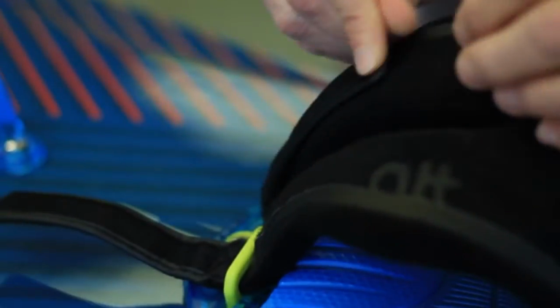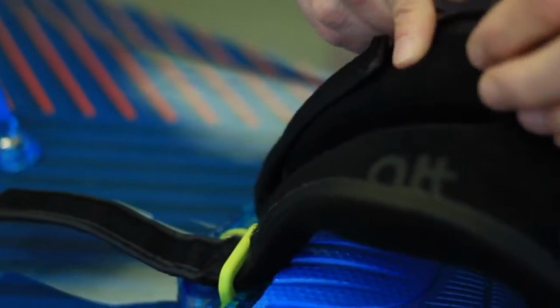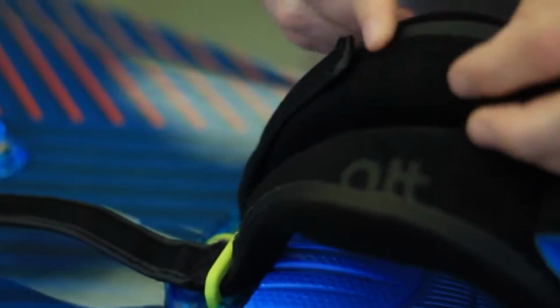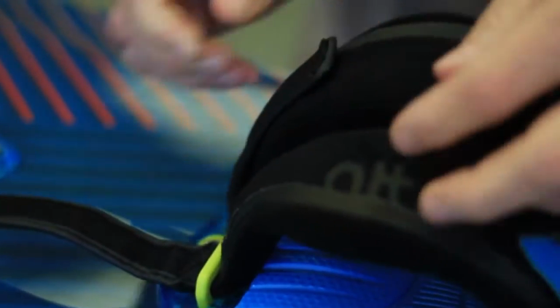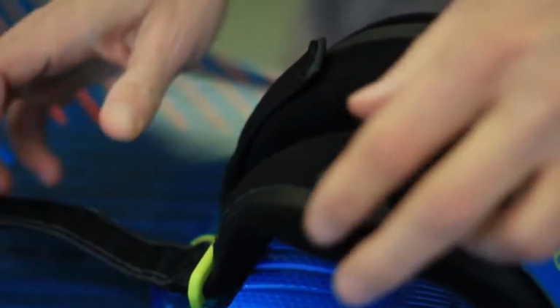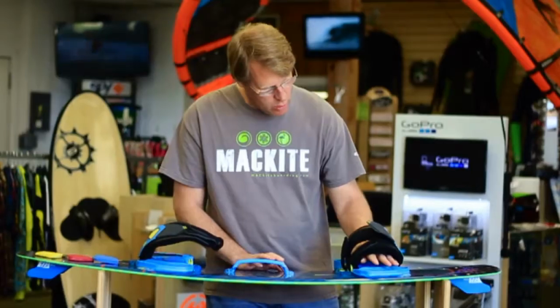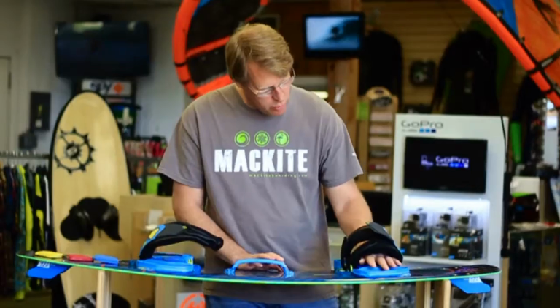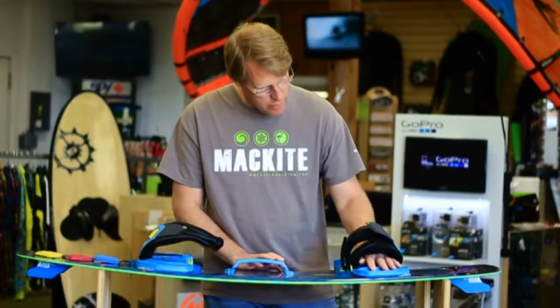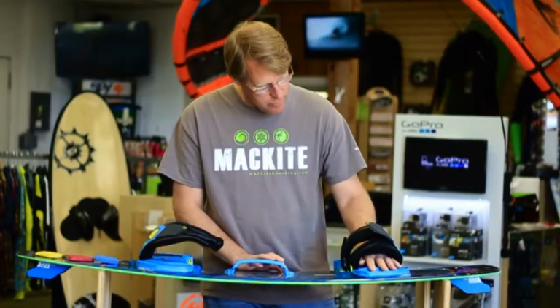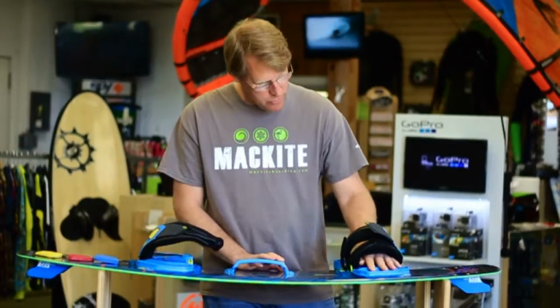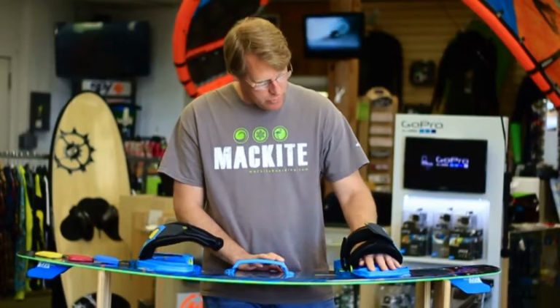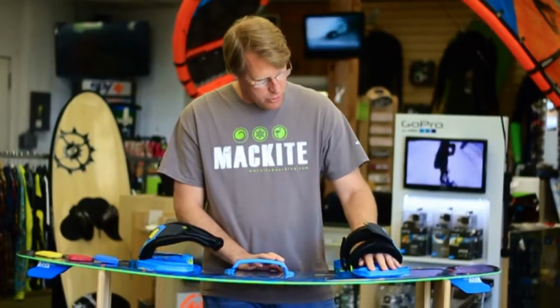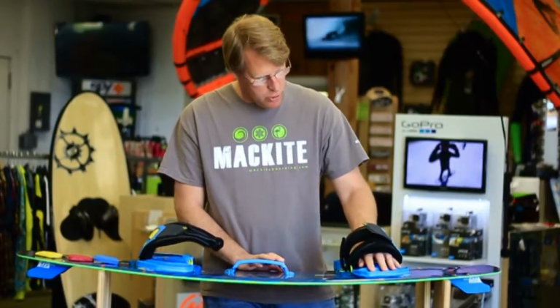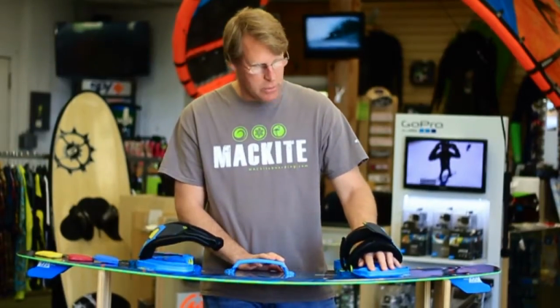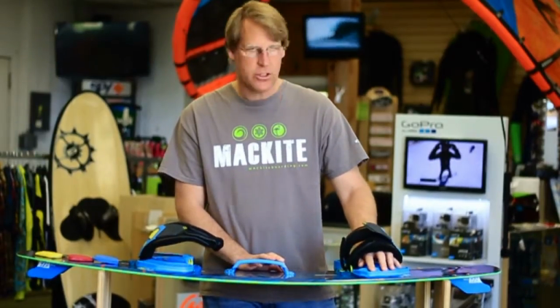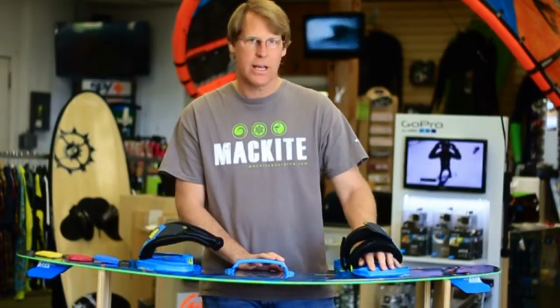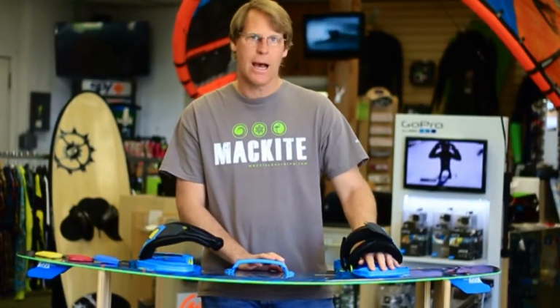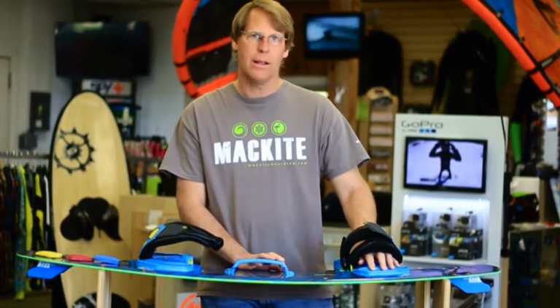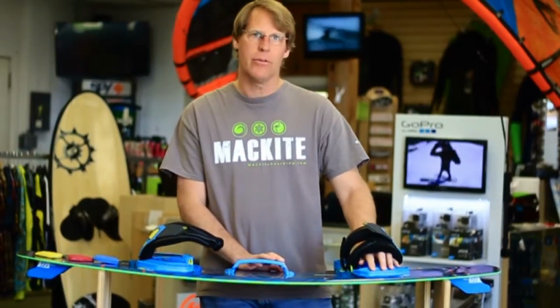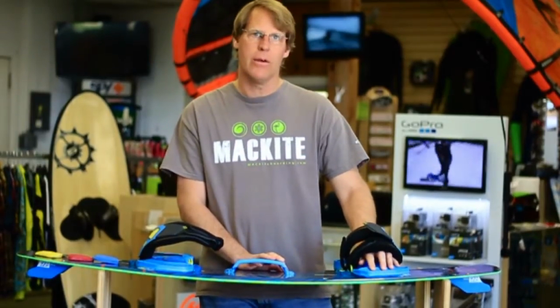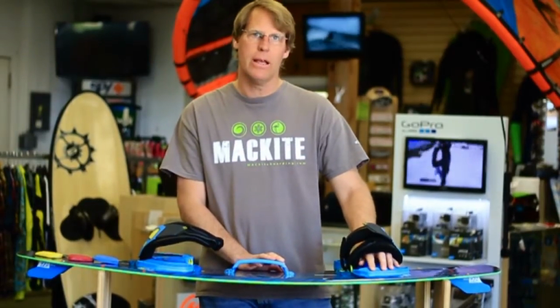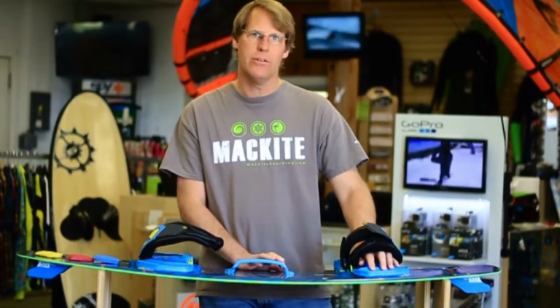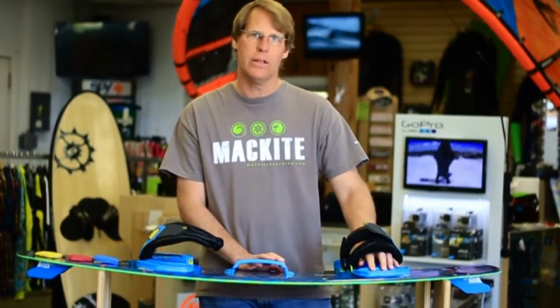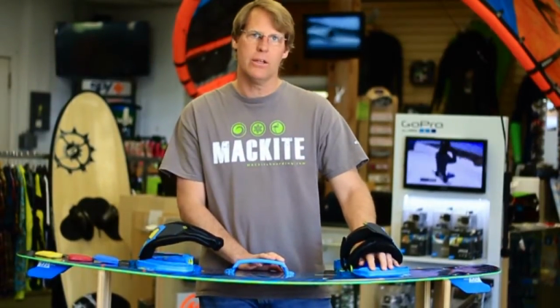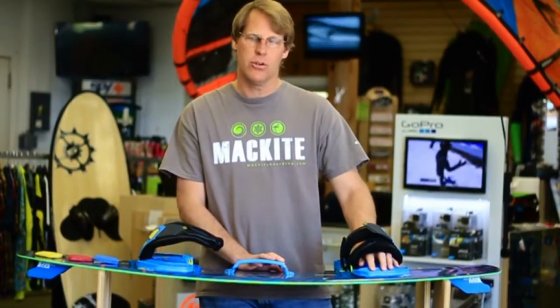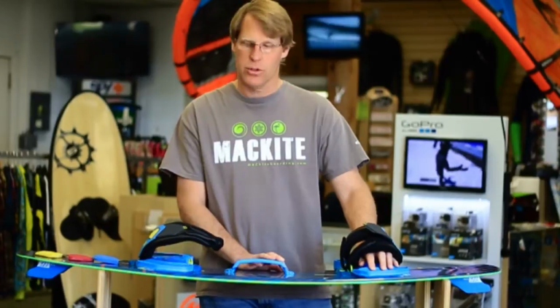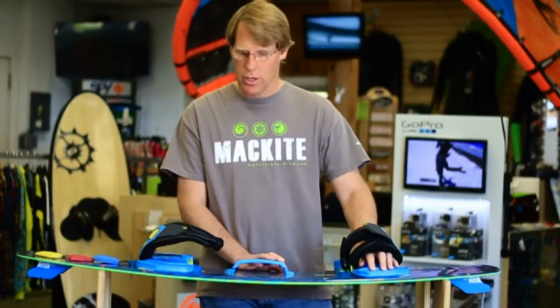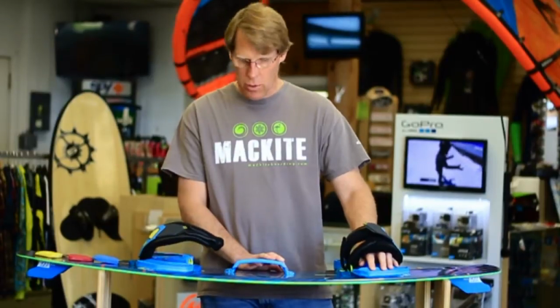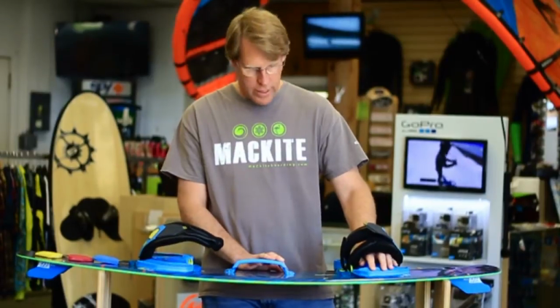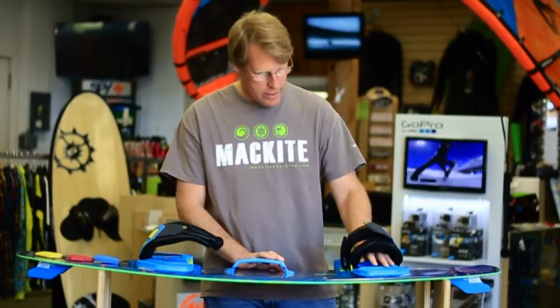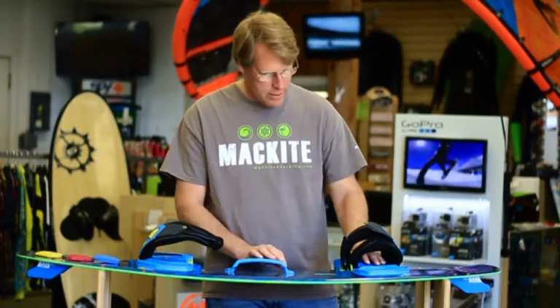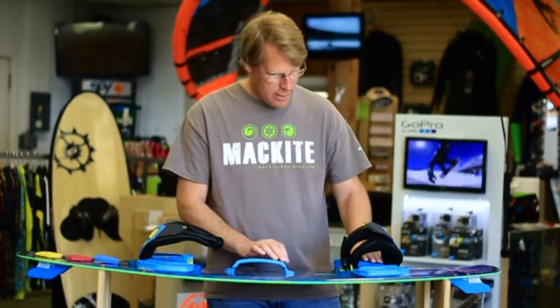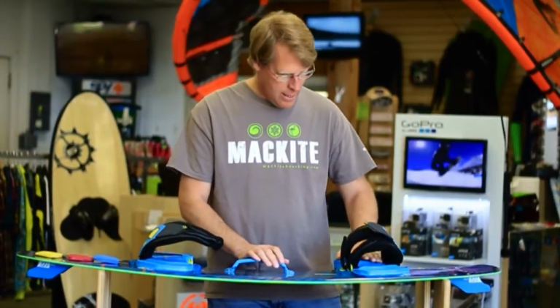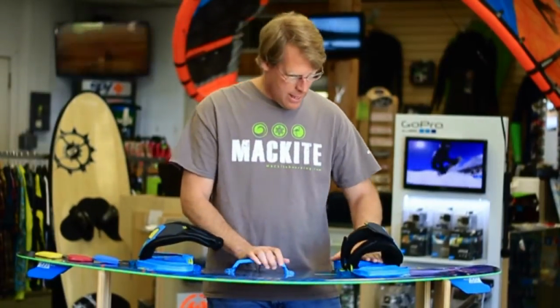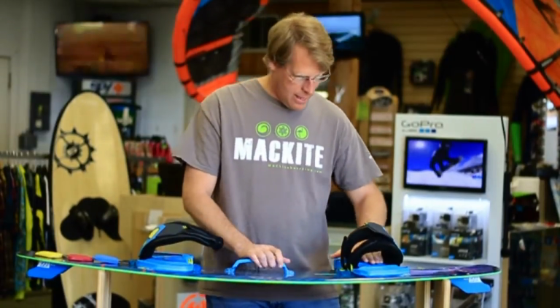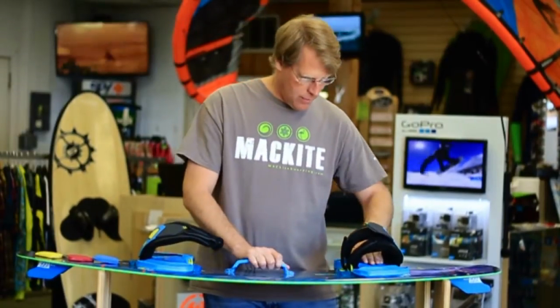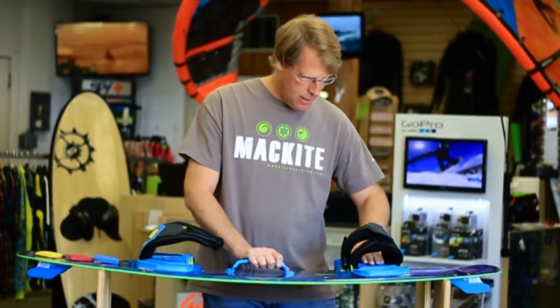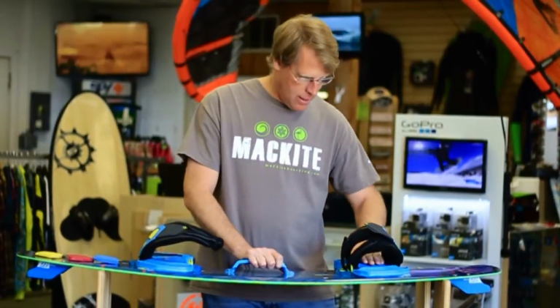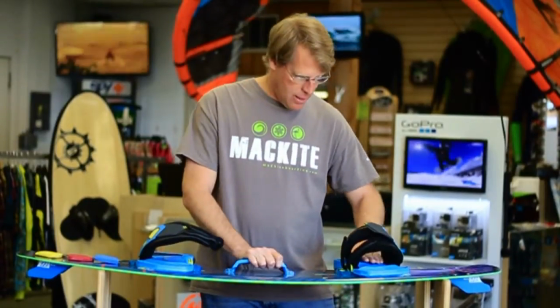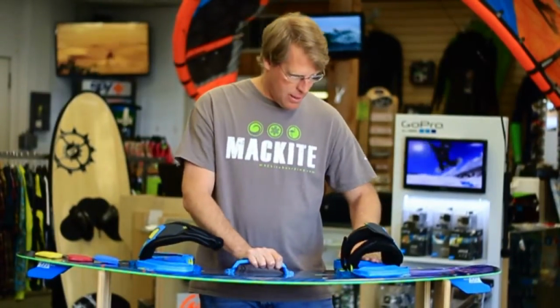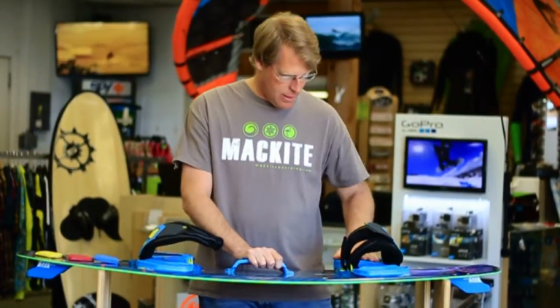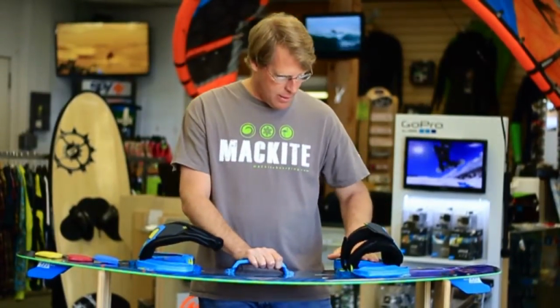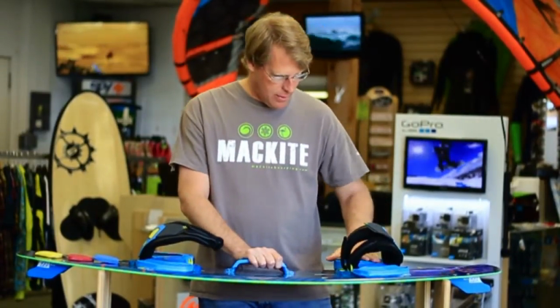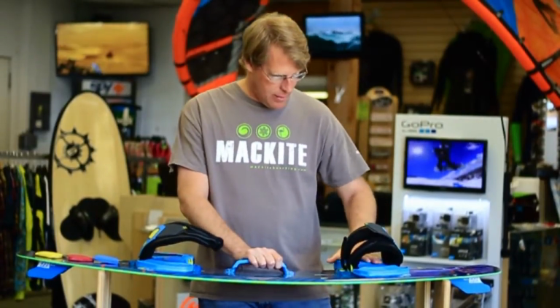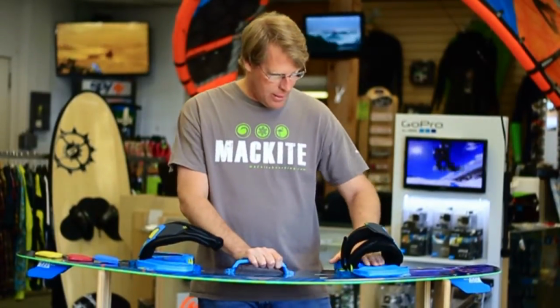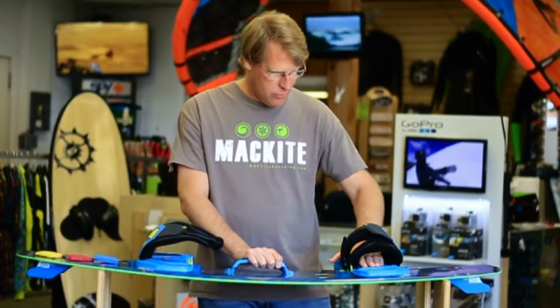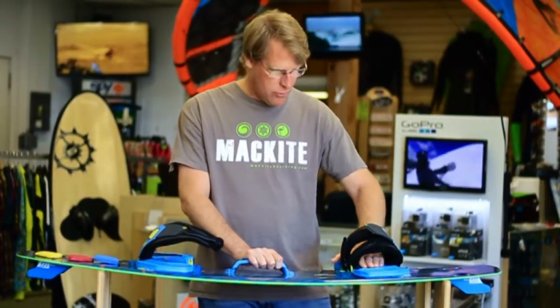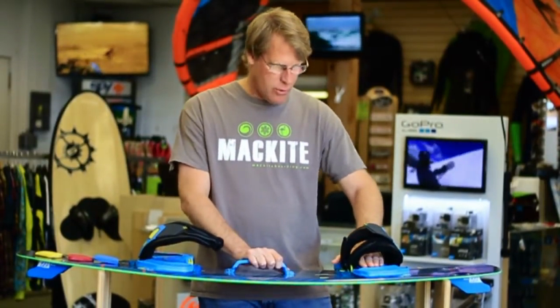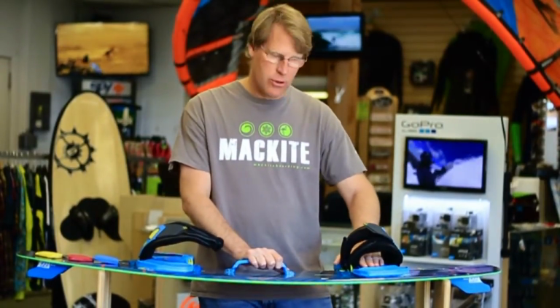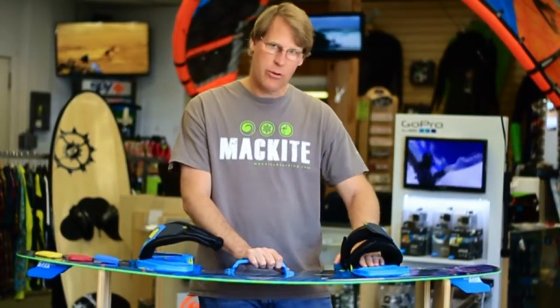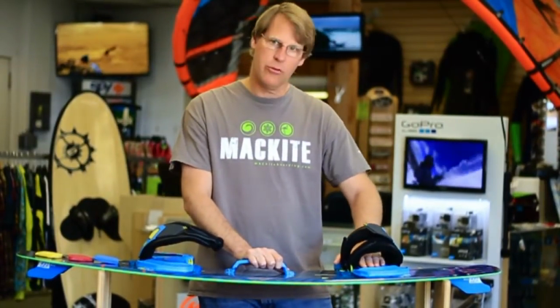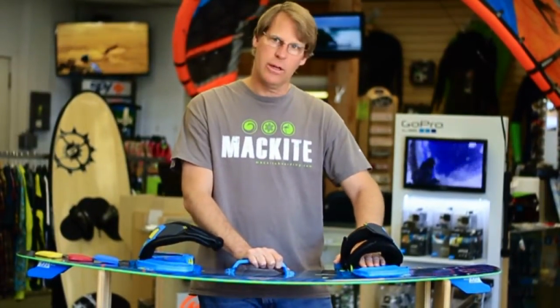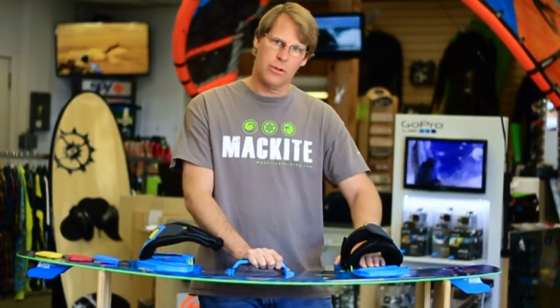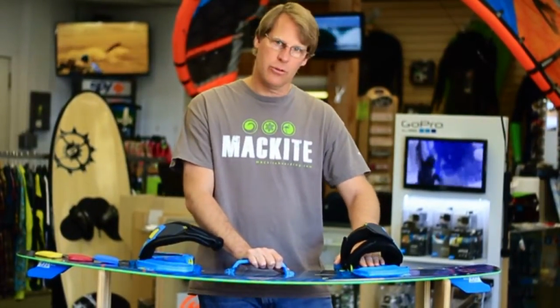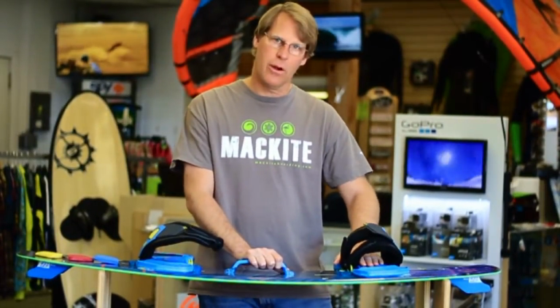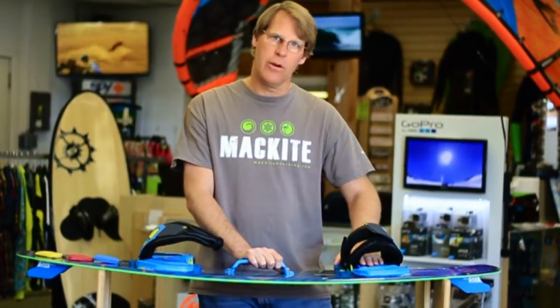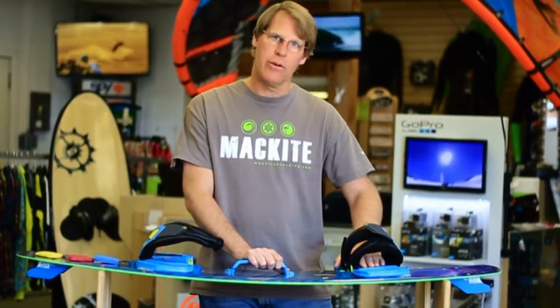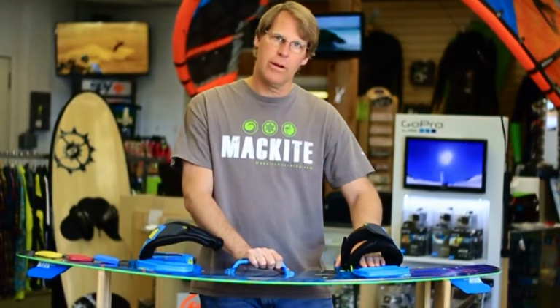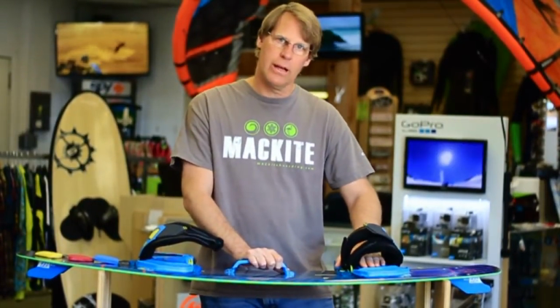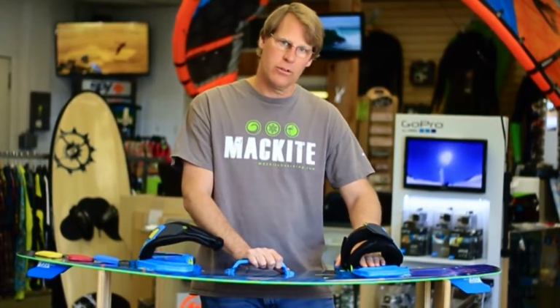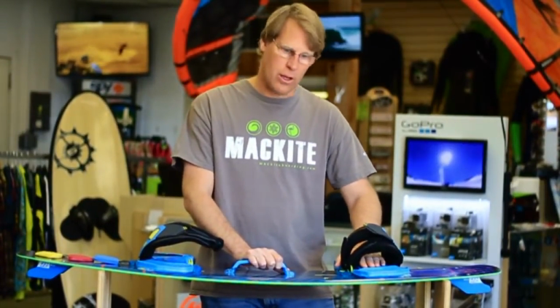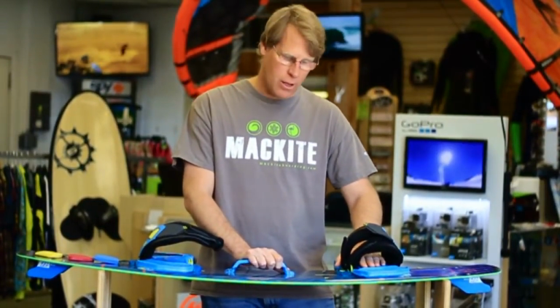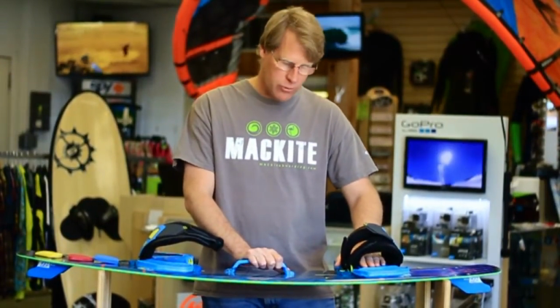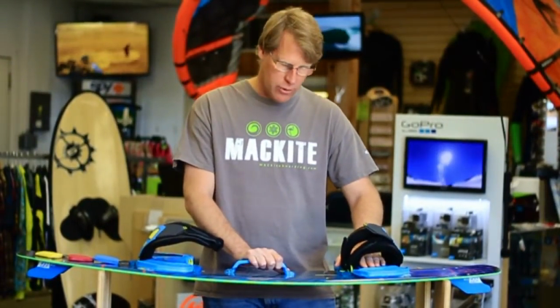The toe grips are super solid, very easy to get your toe in, and the insert on your foot is very, very nice also.